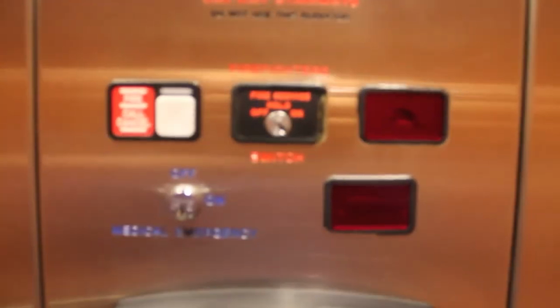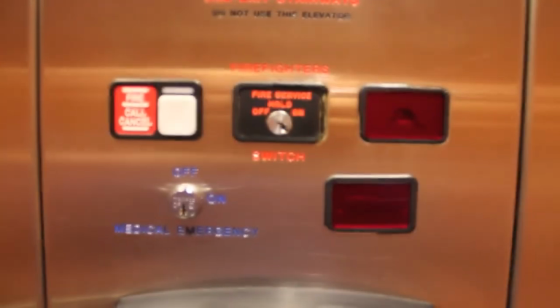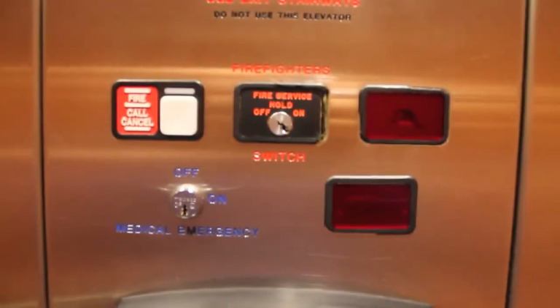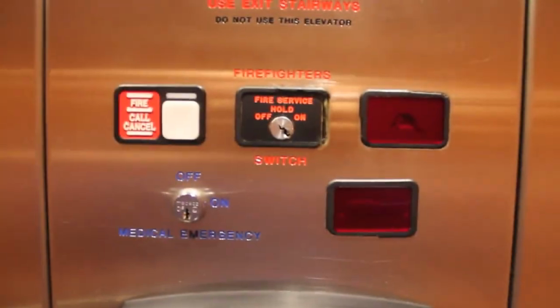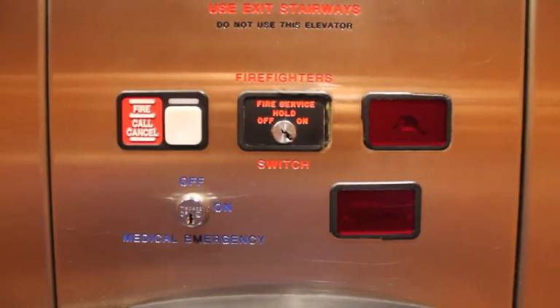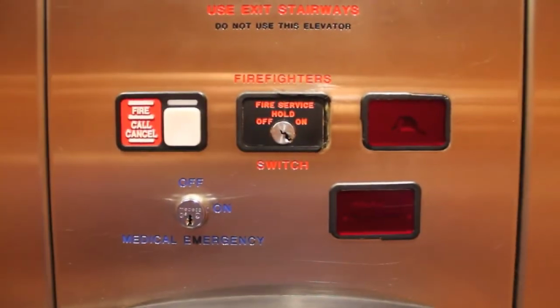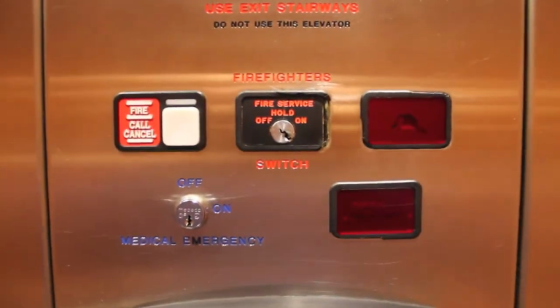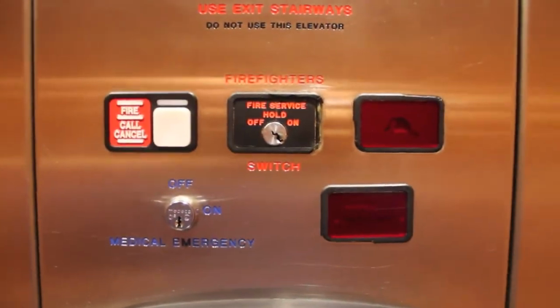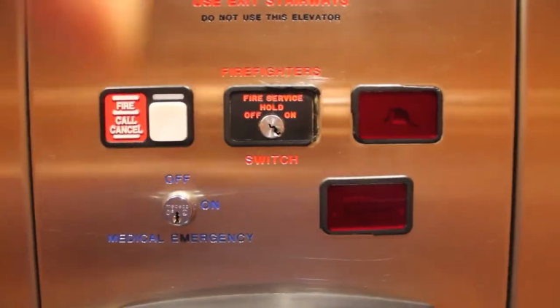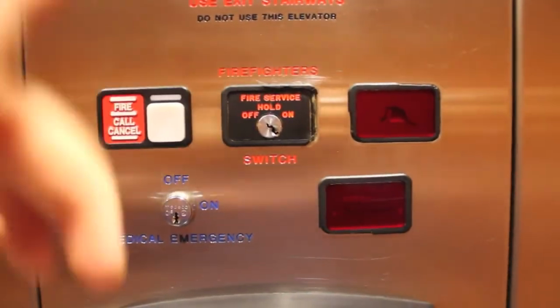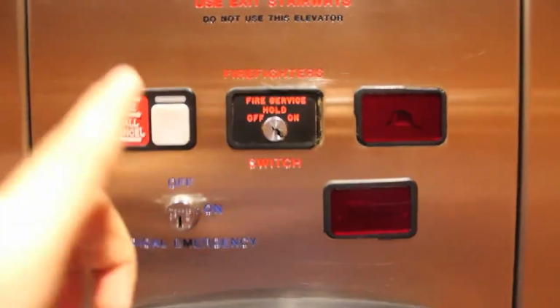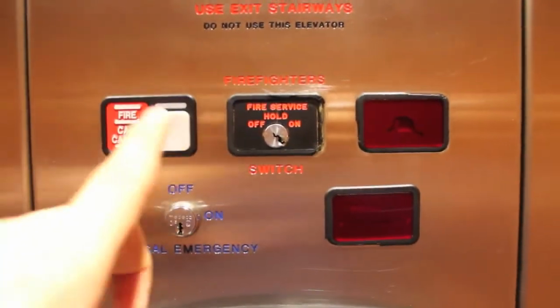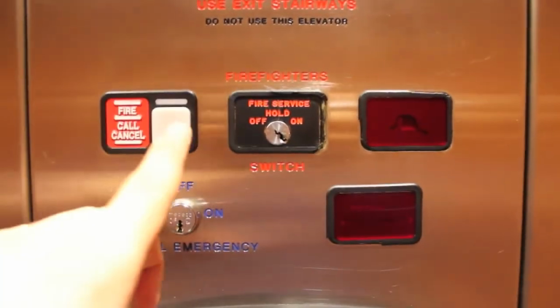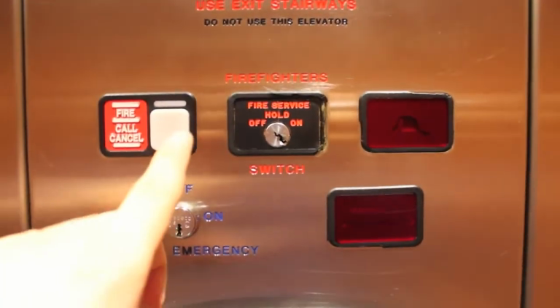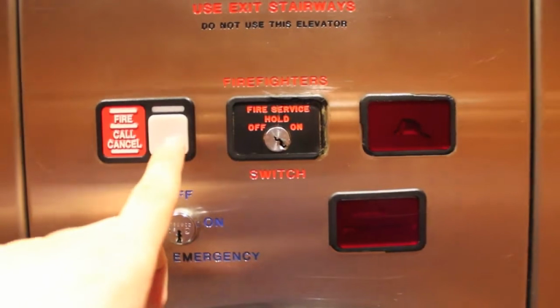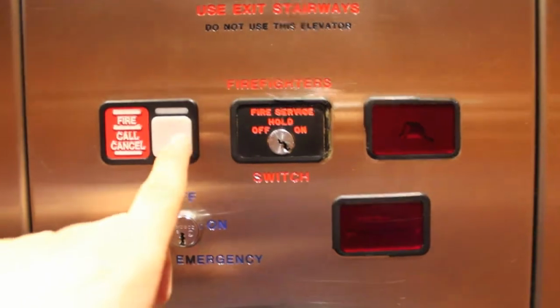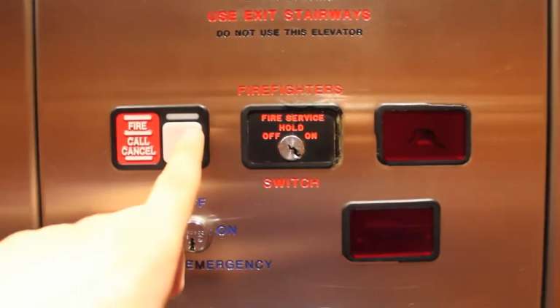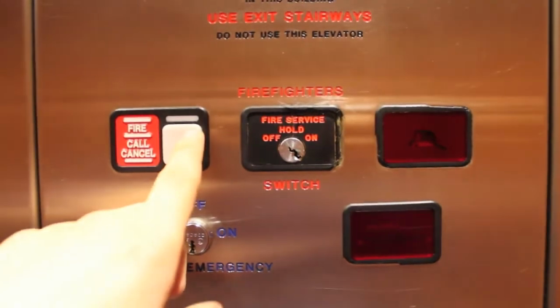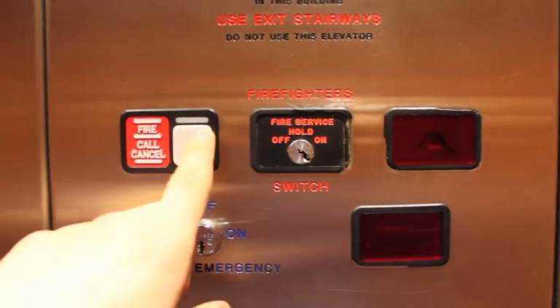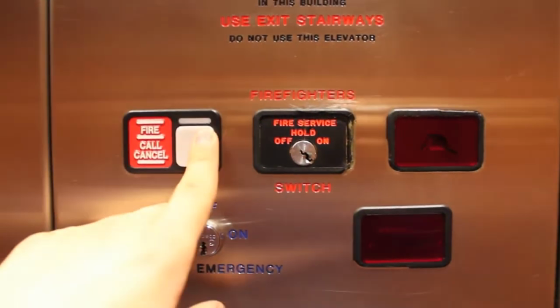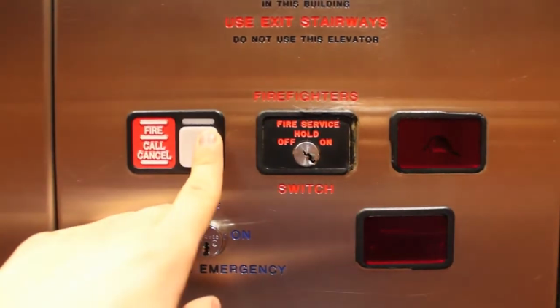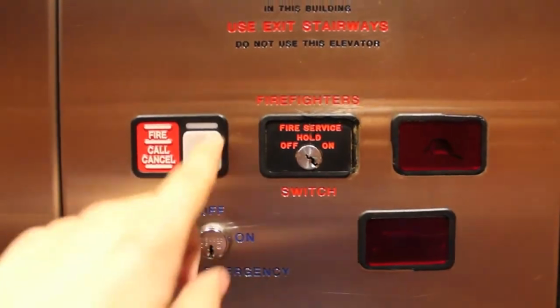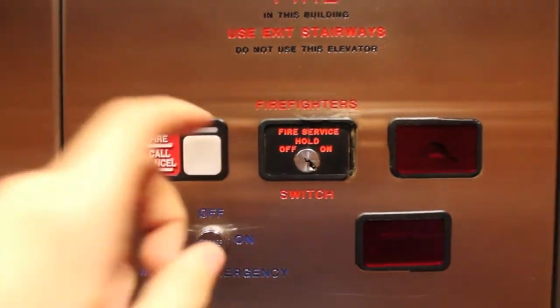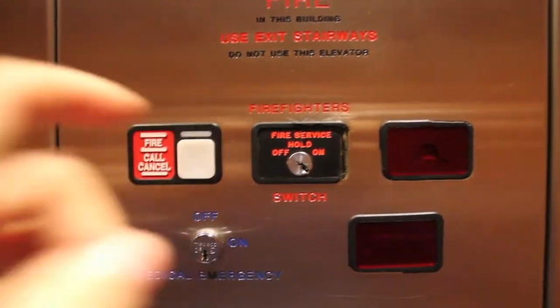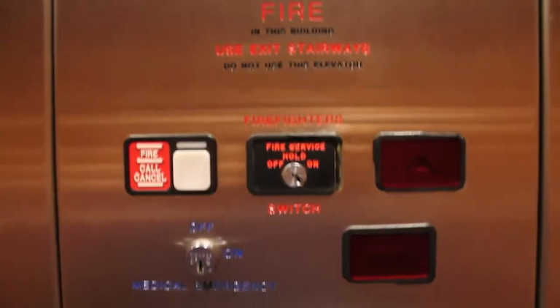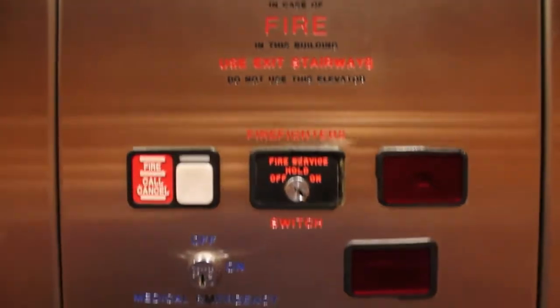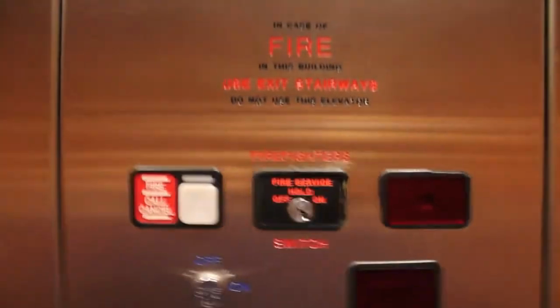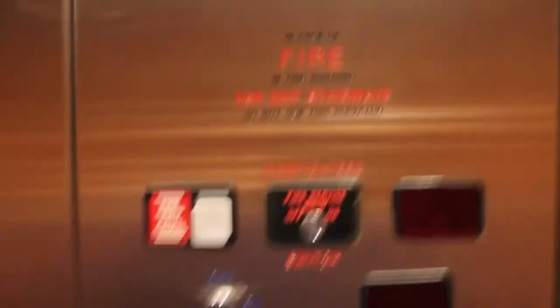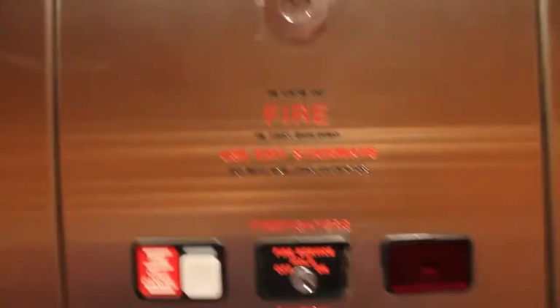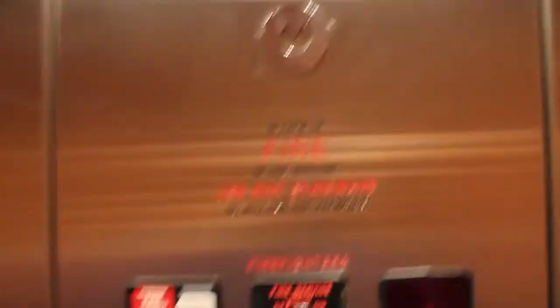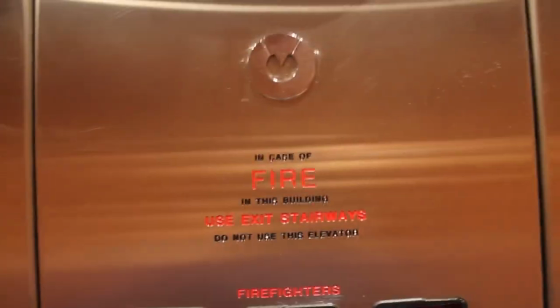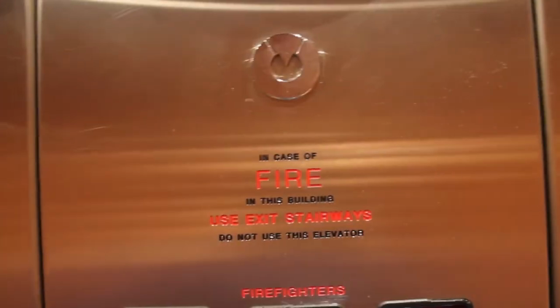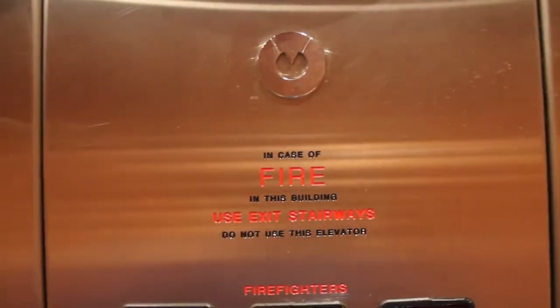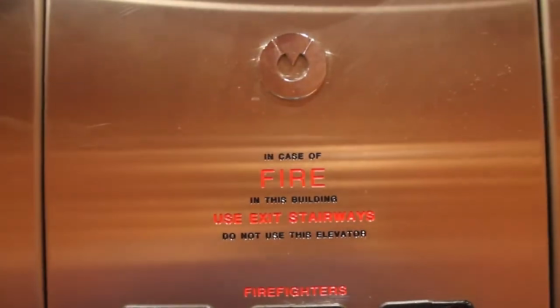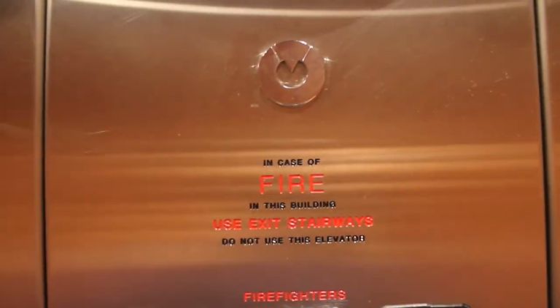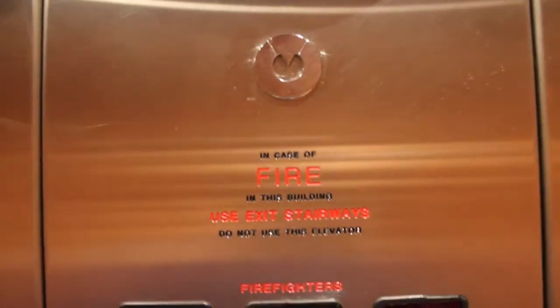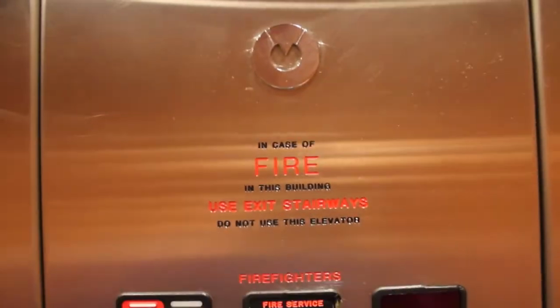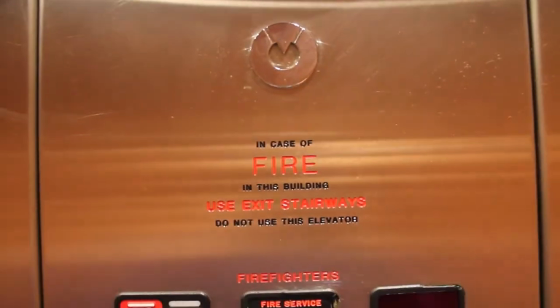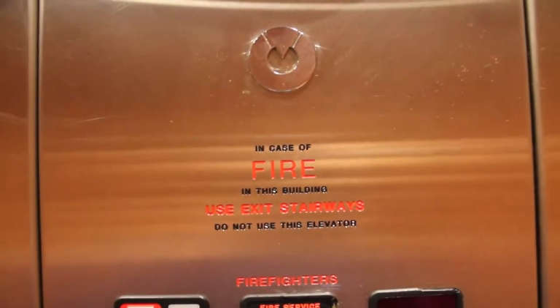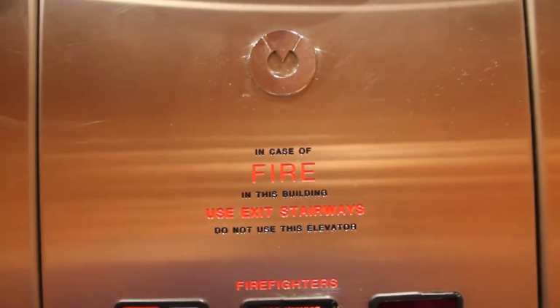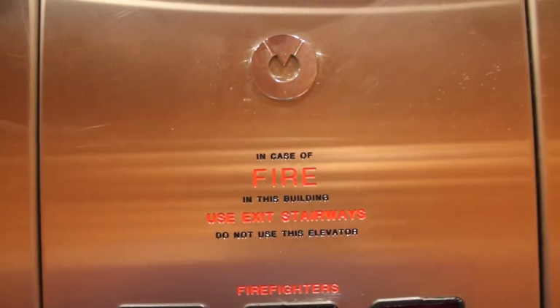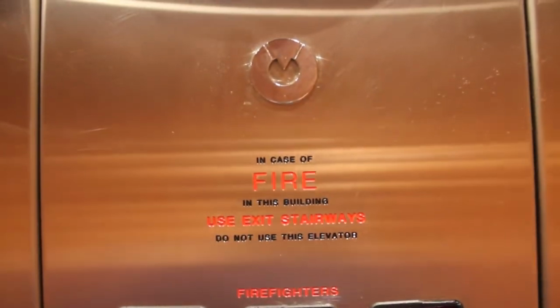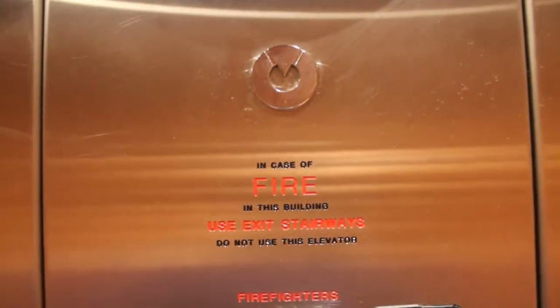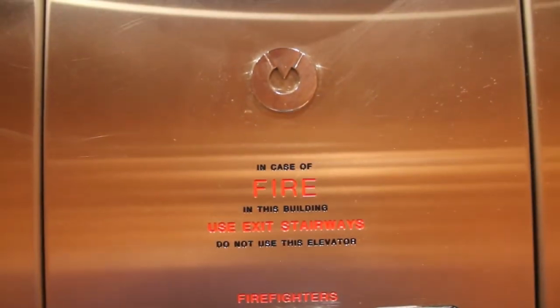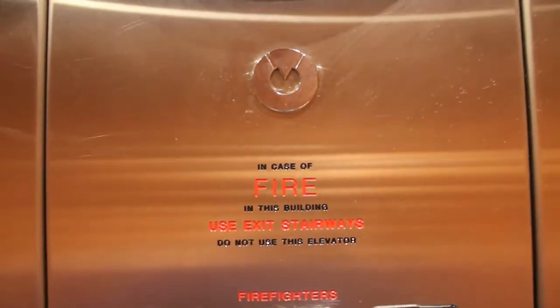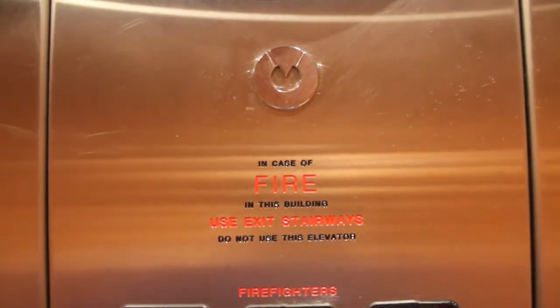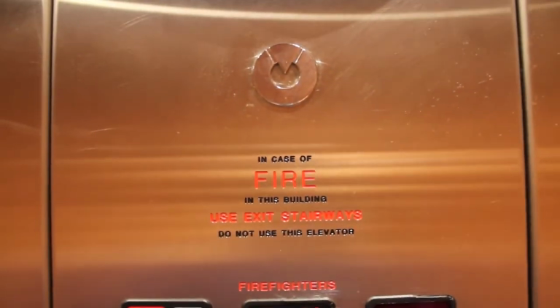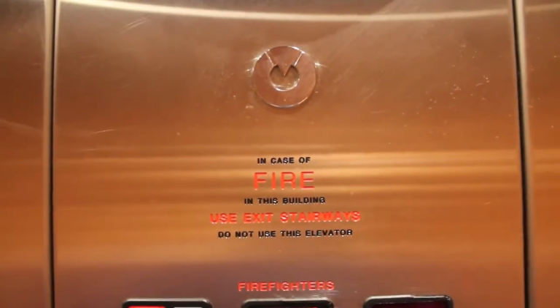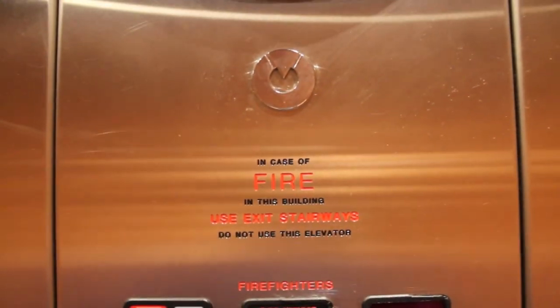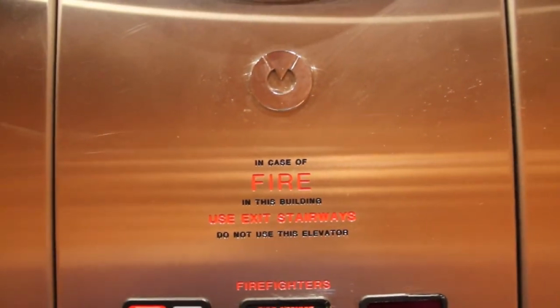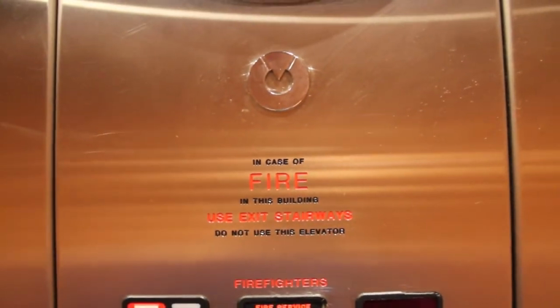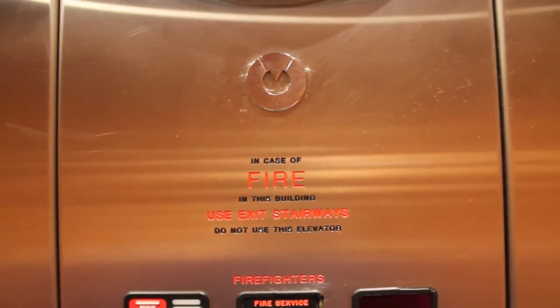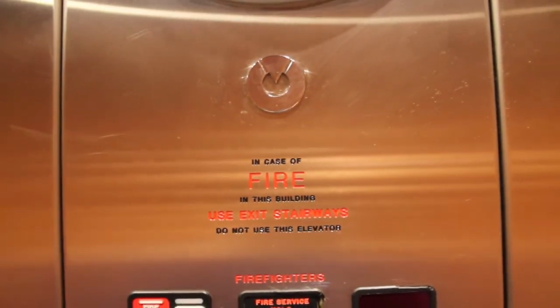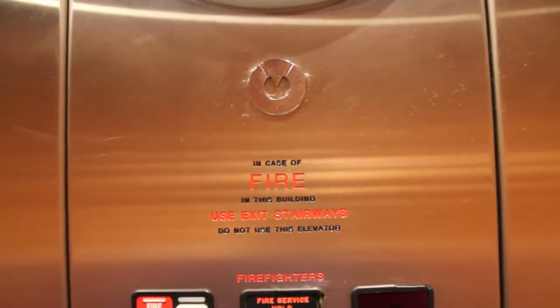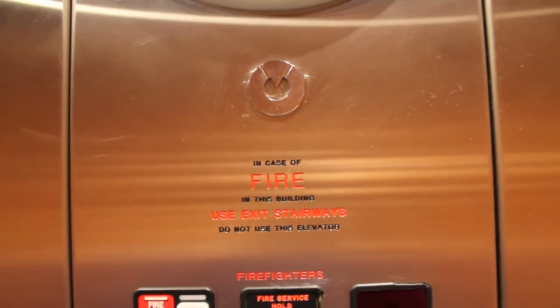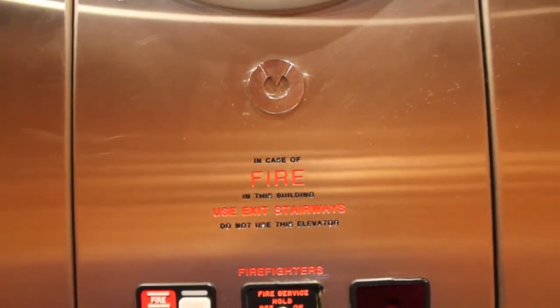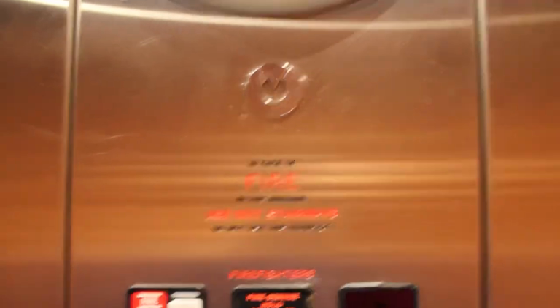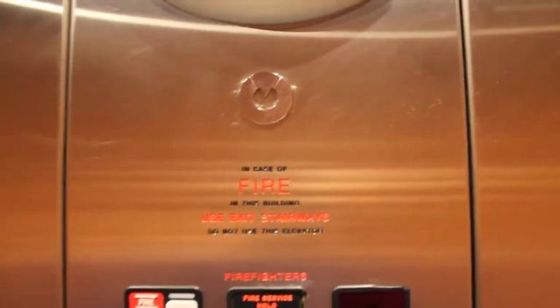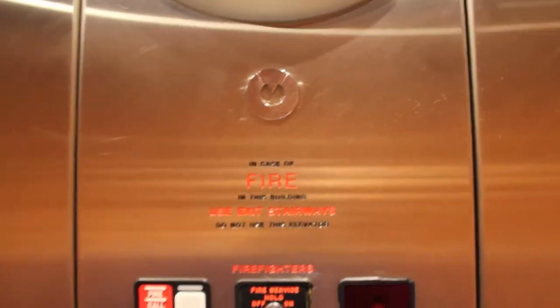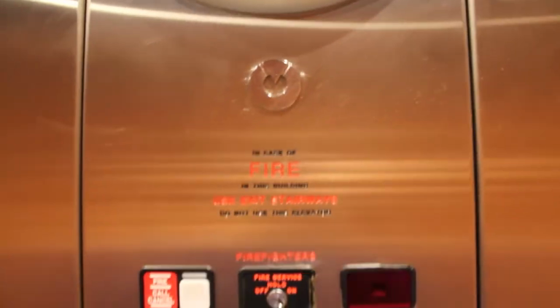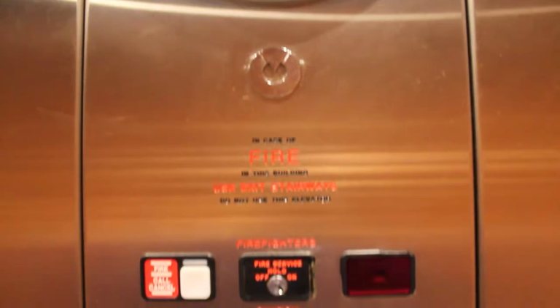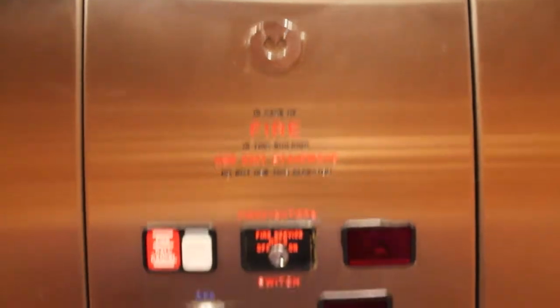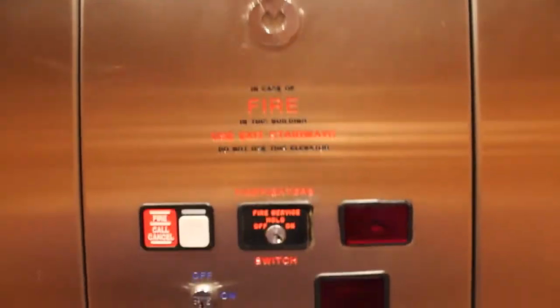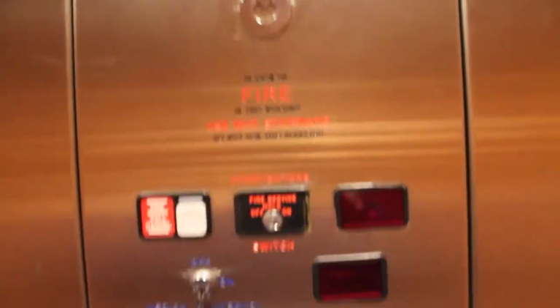MT Fire Service. Upside down Schindler logo — that's interesting.